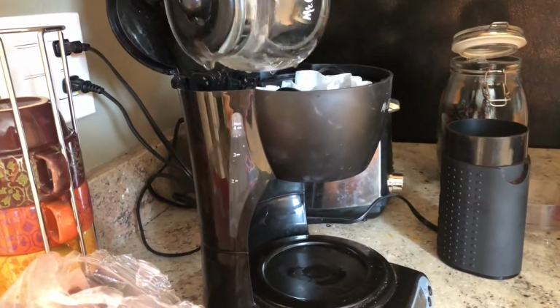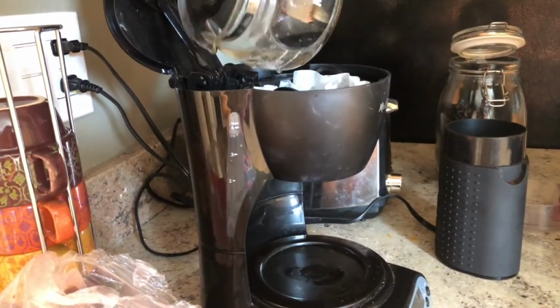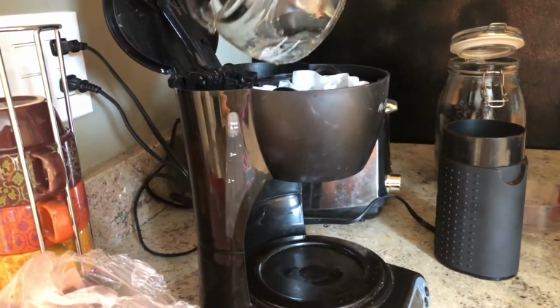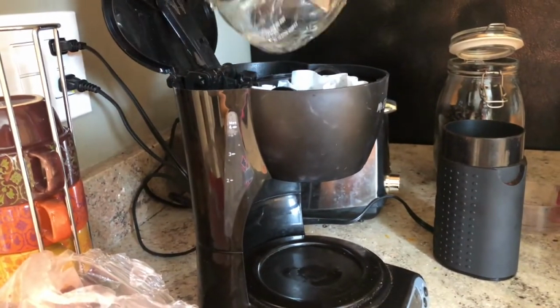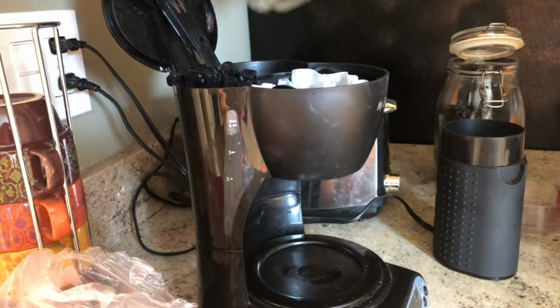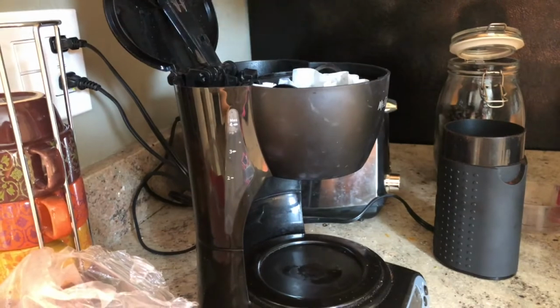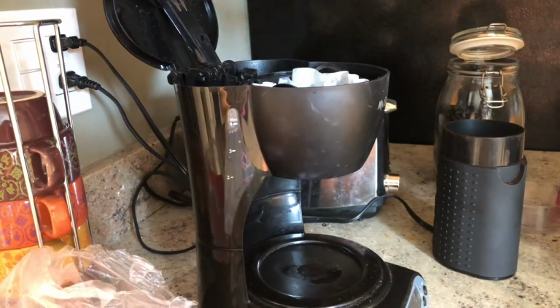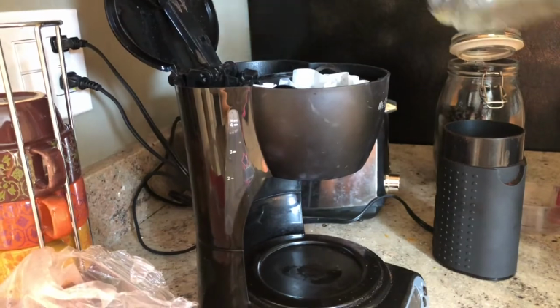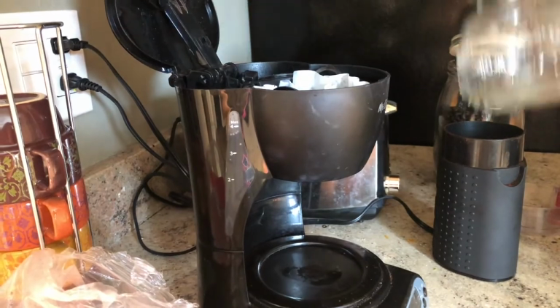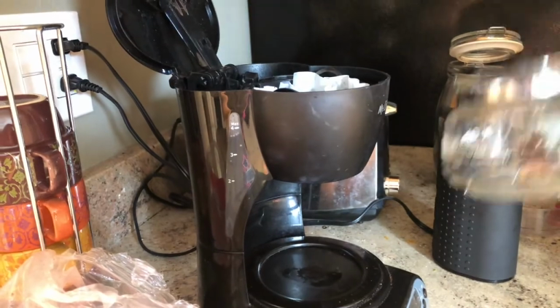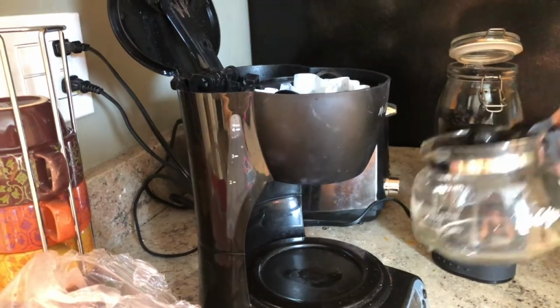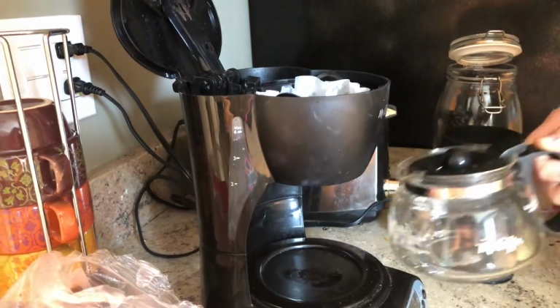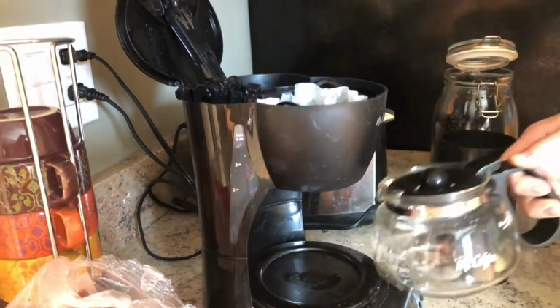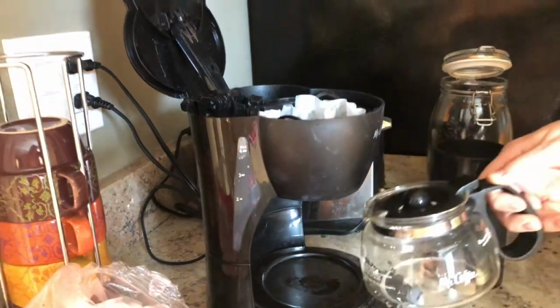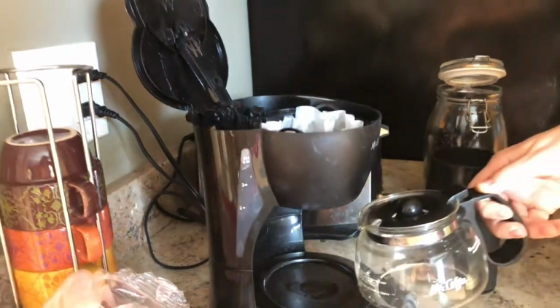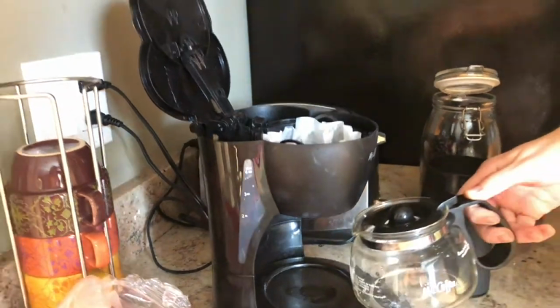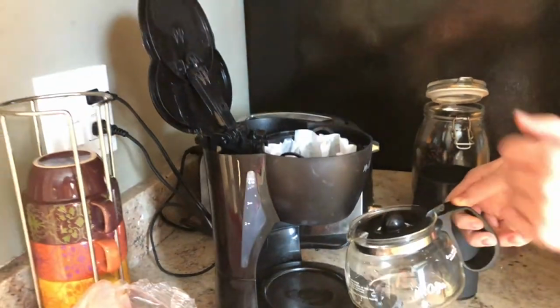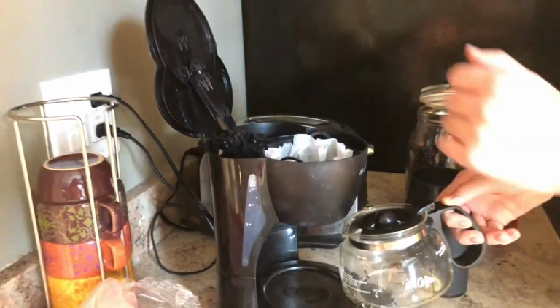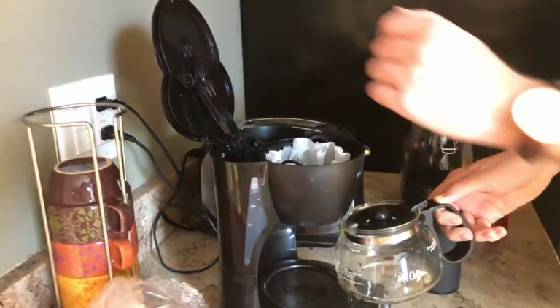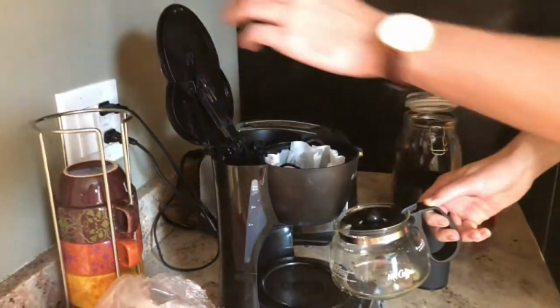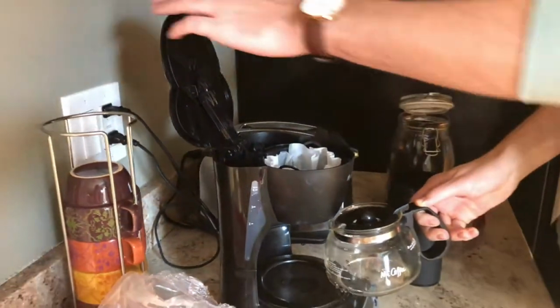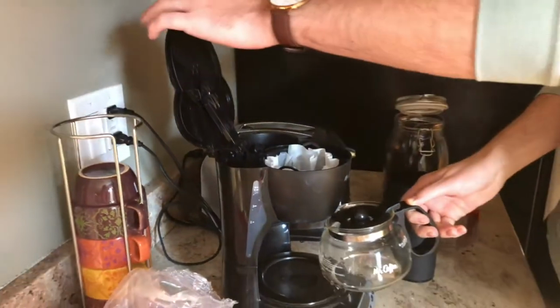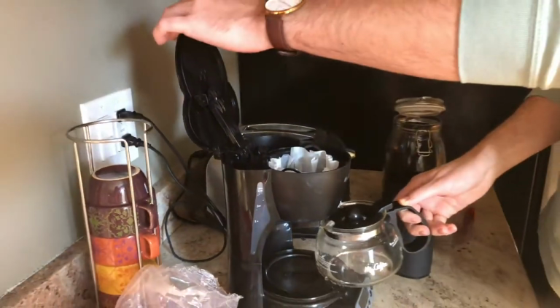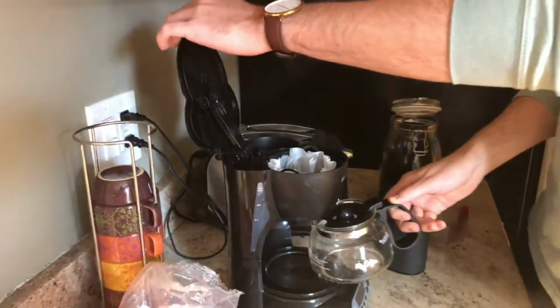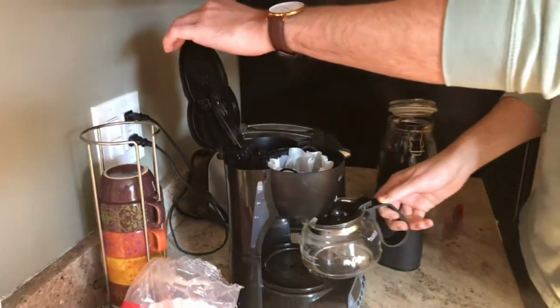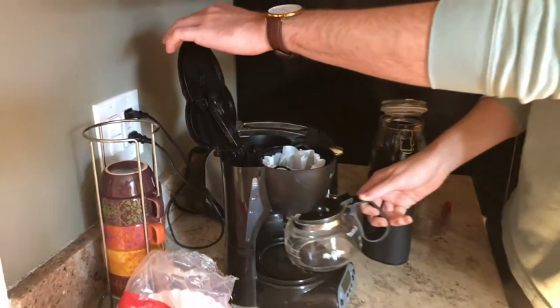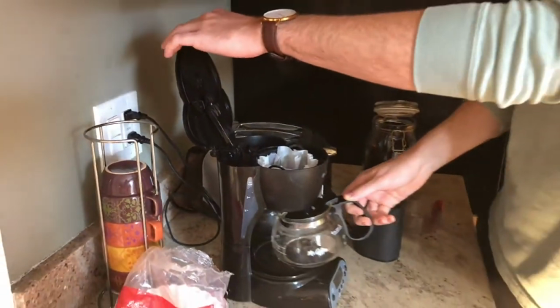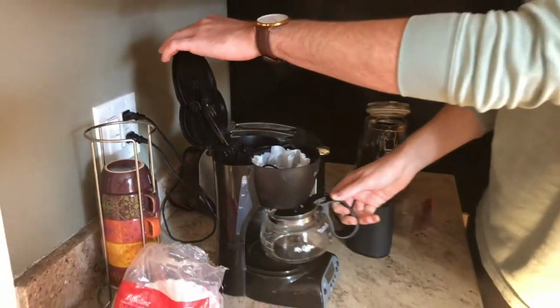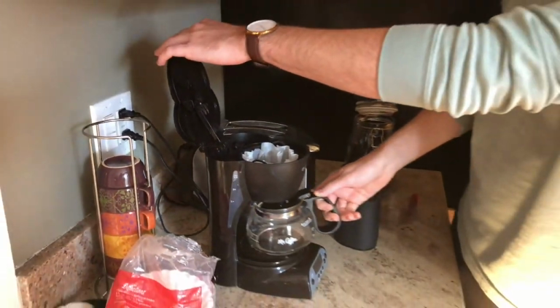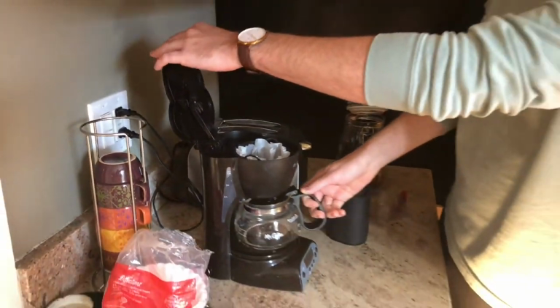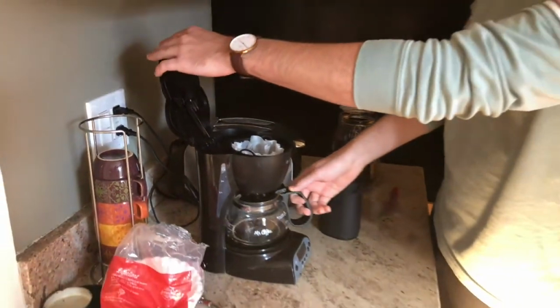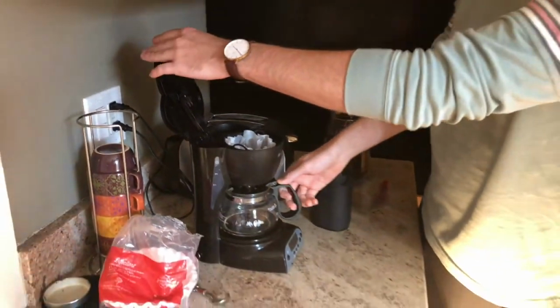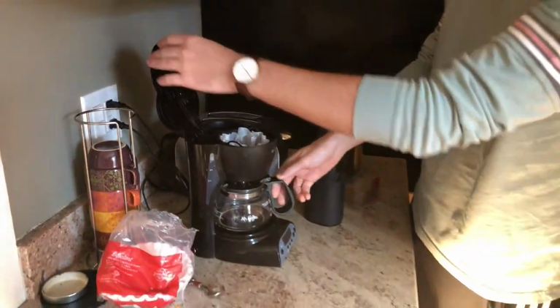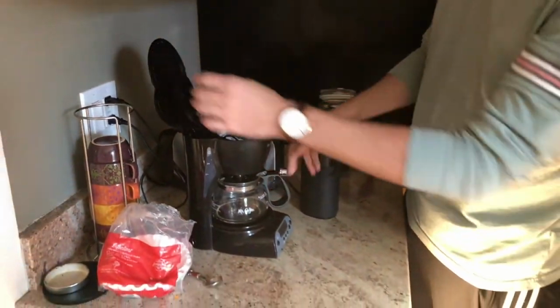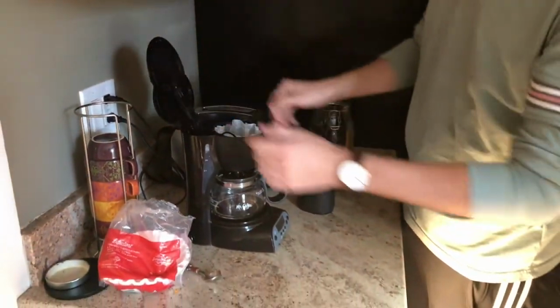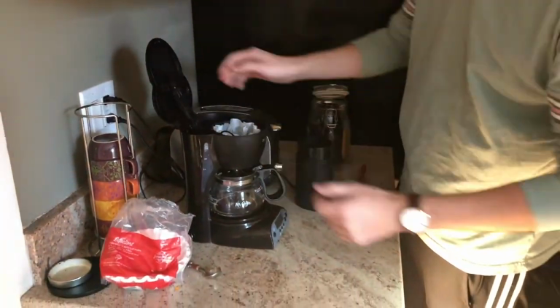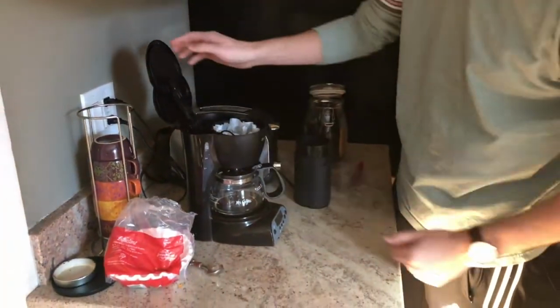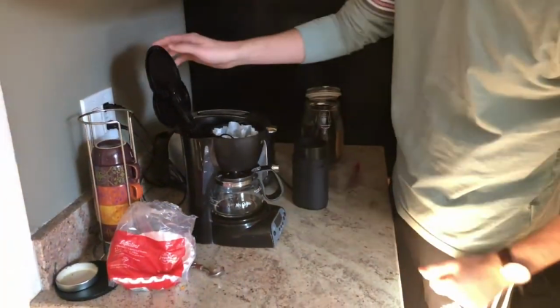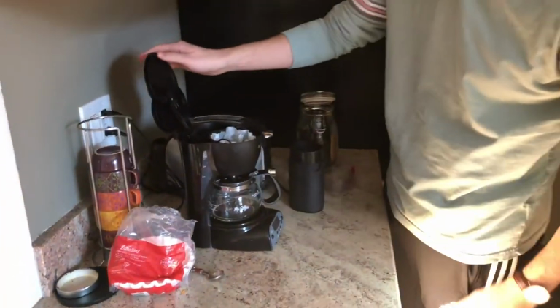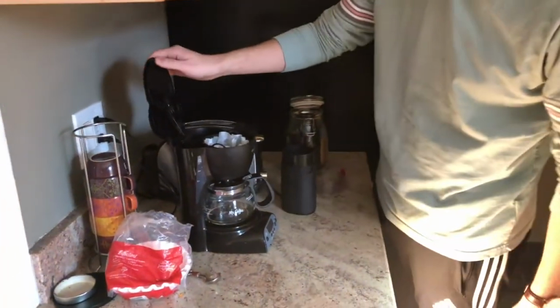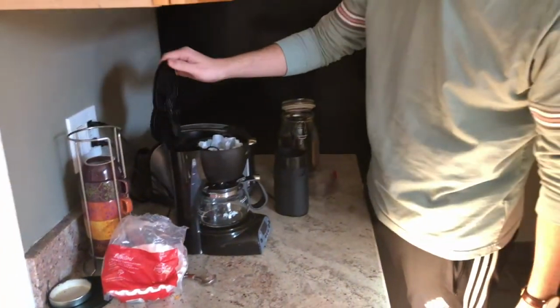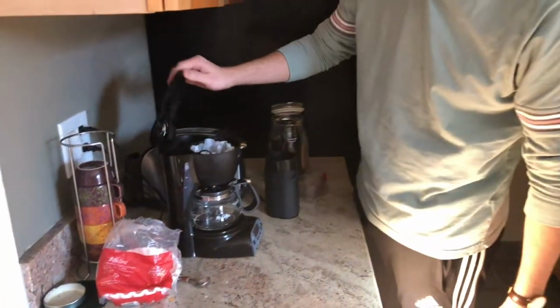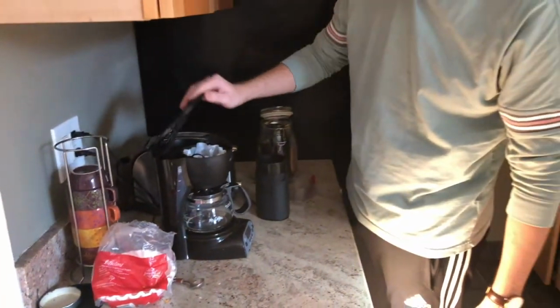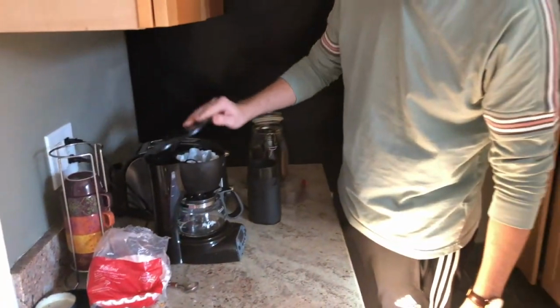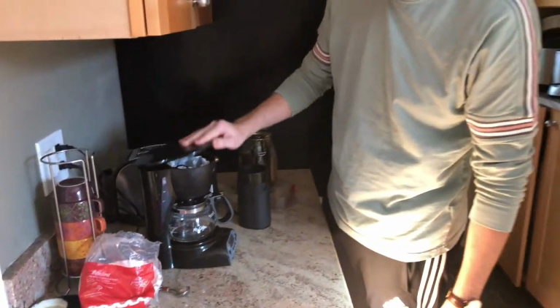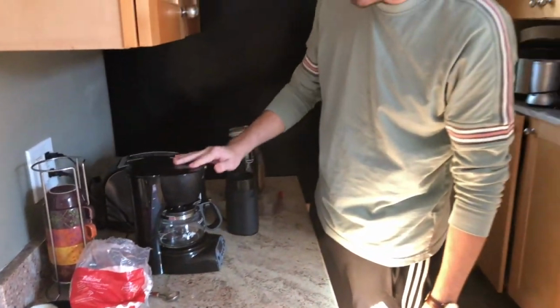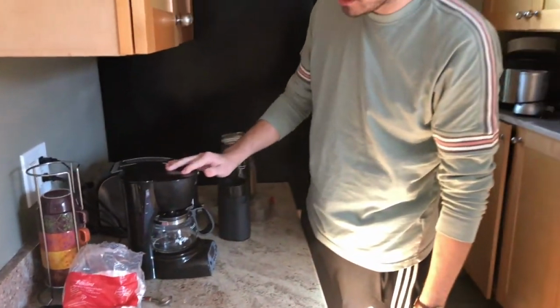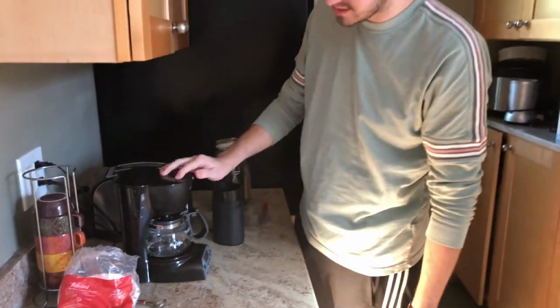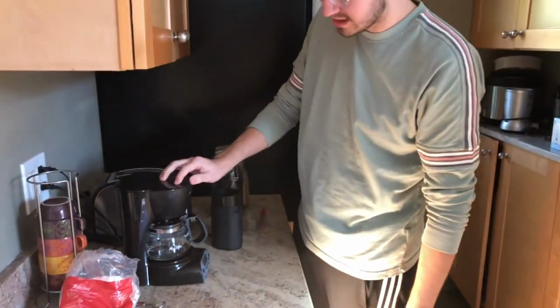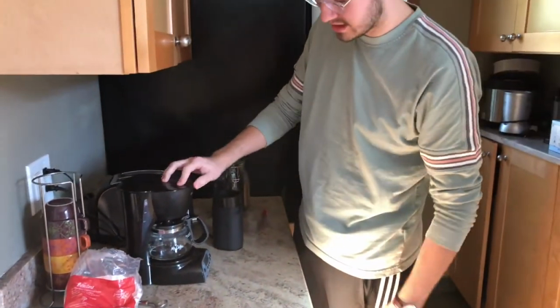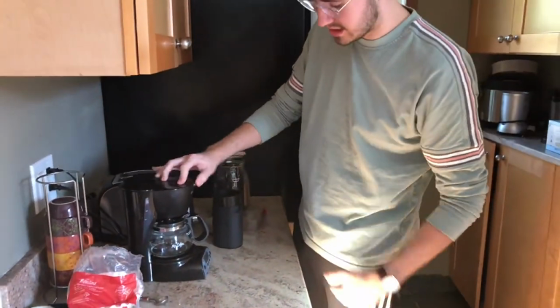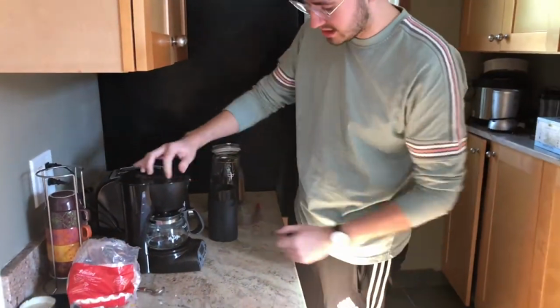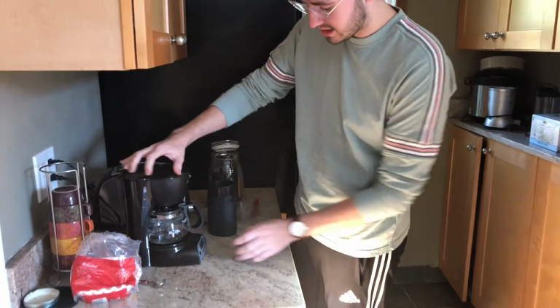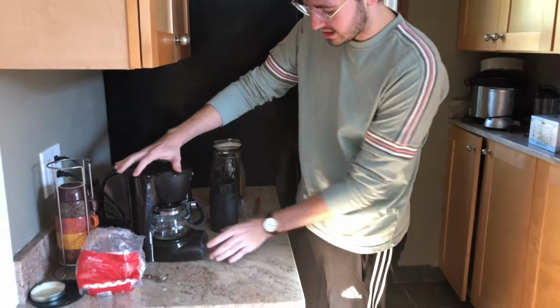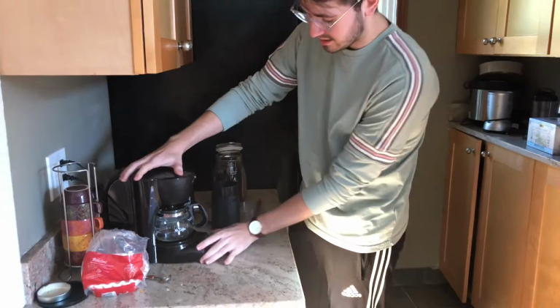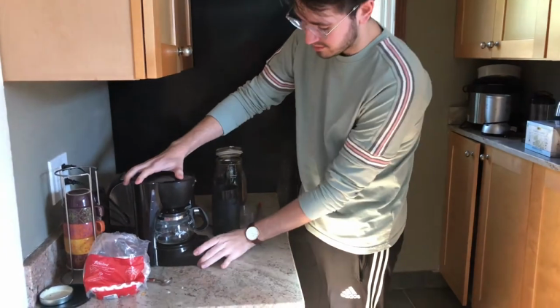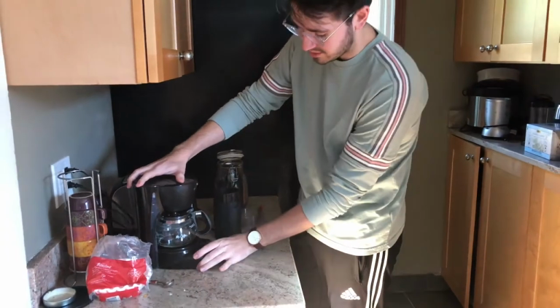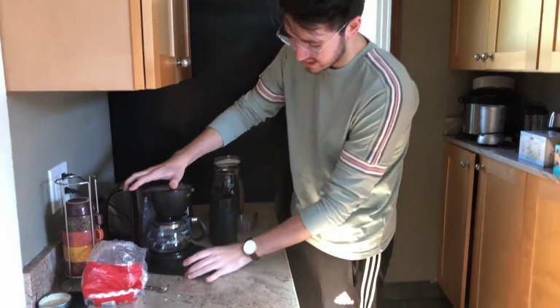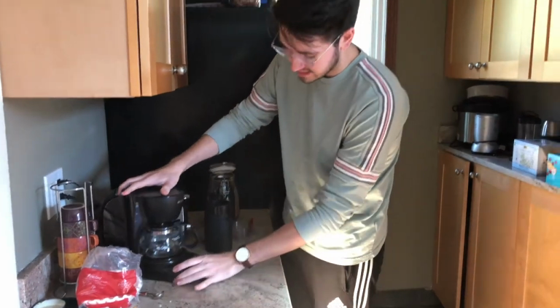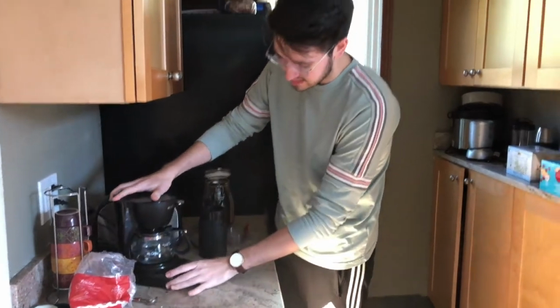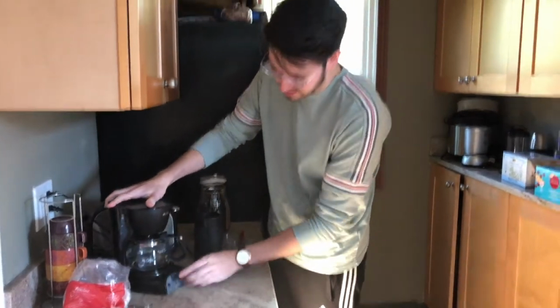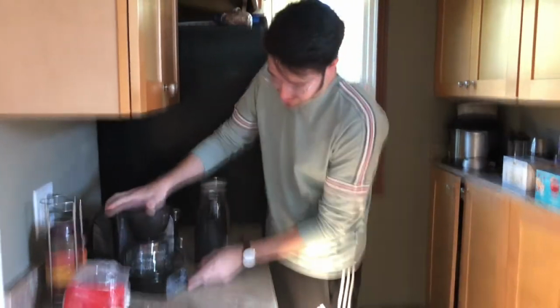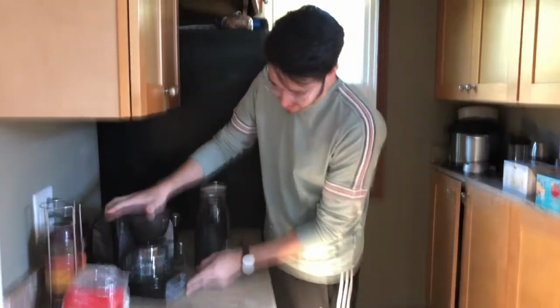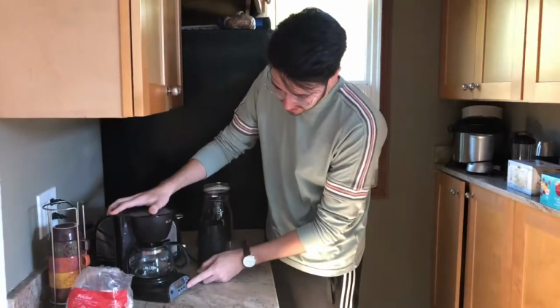Alright, put the coffee pot underneath the filter, close the lid, and press start.